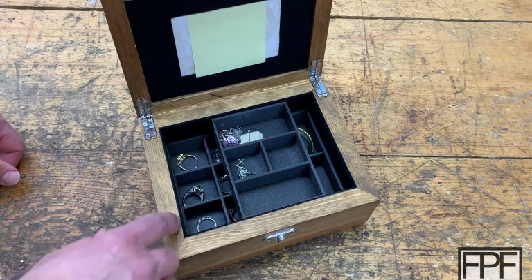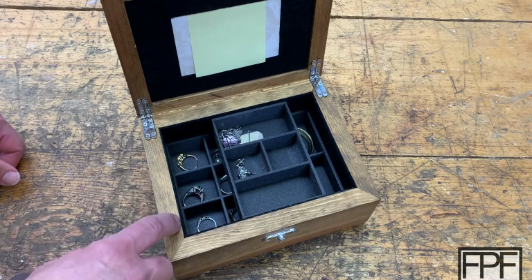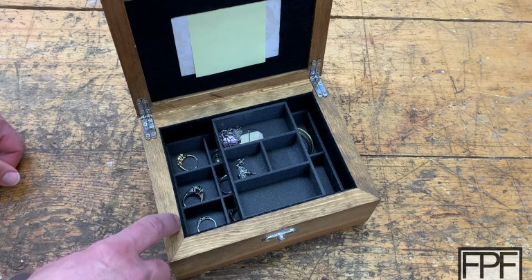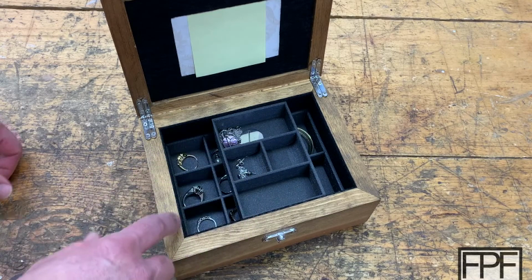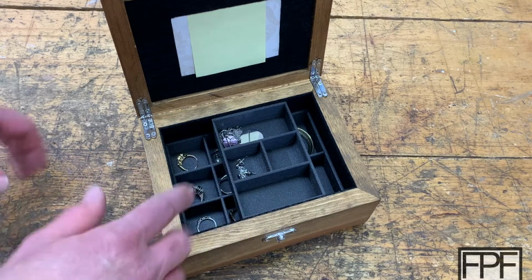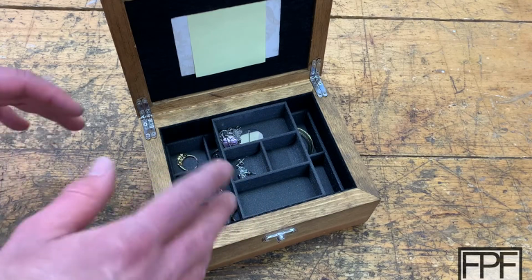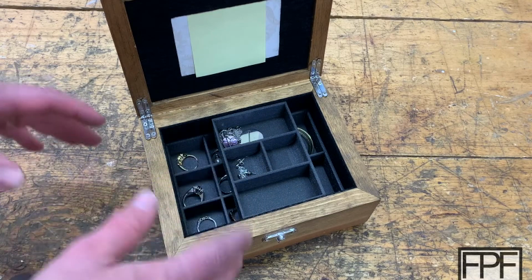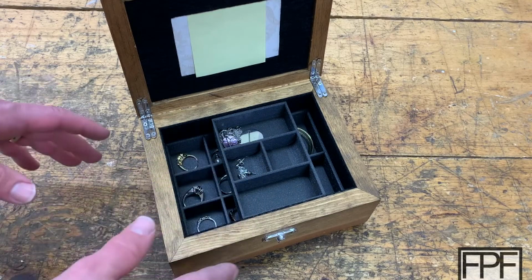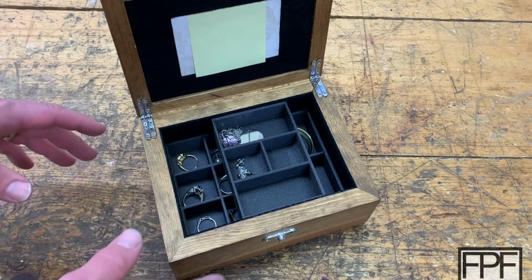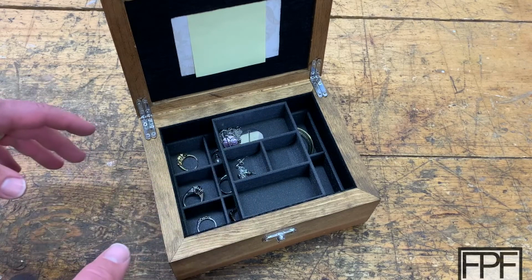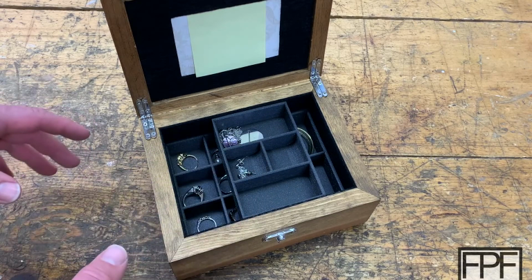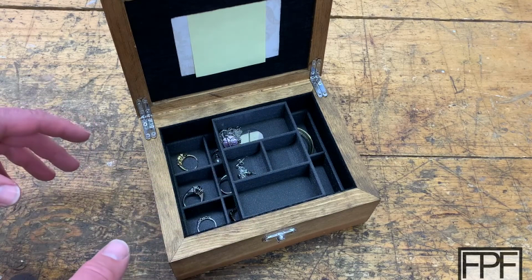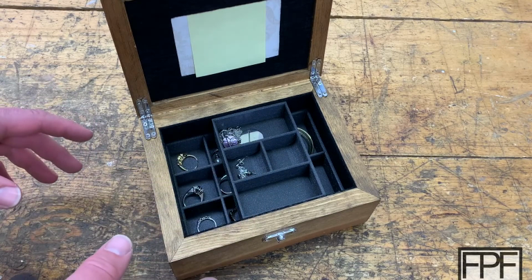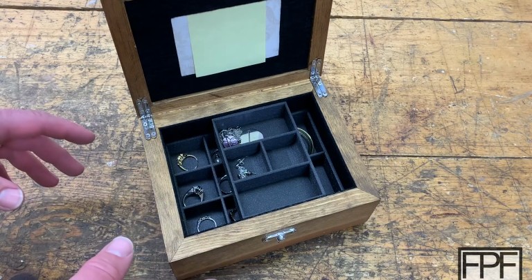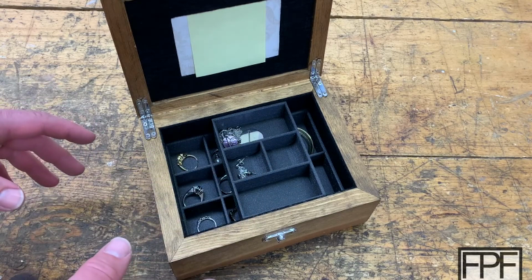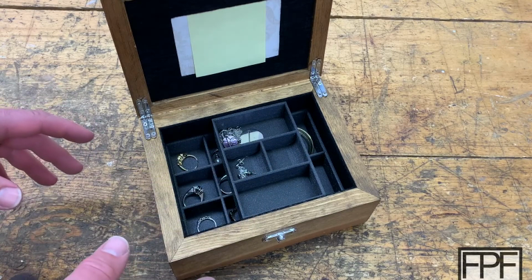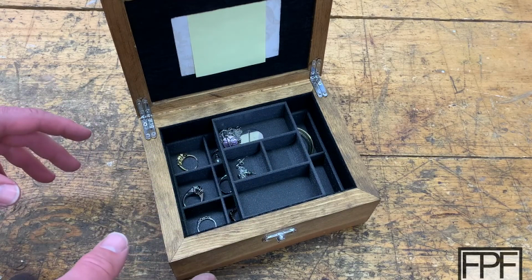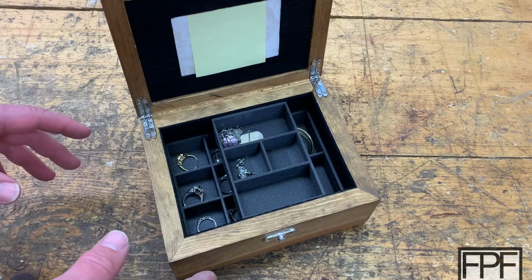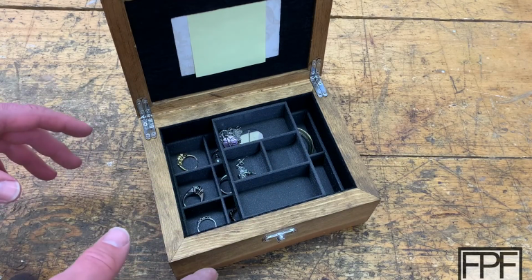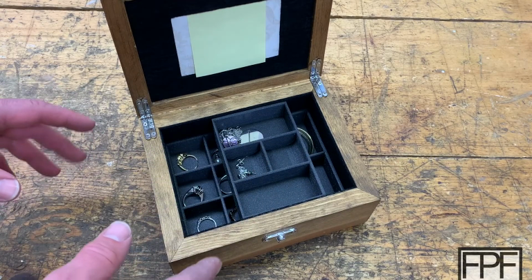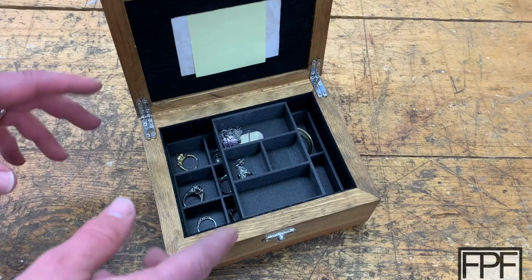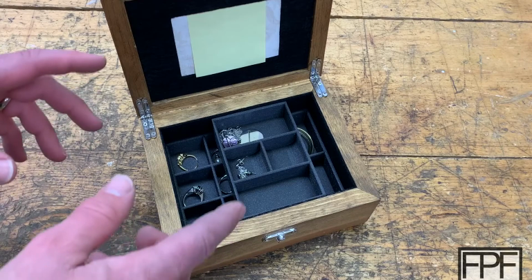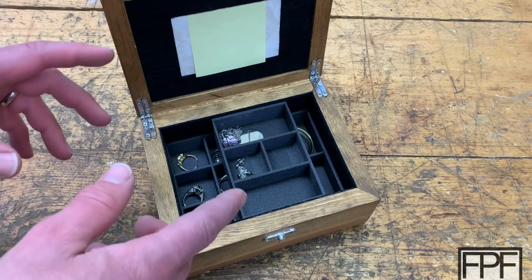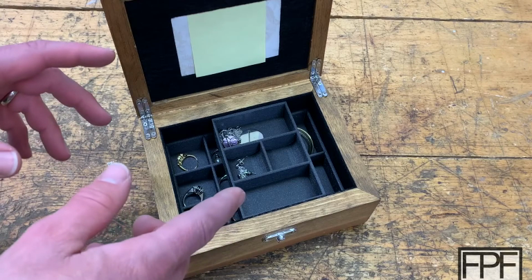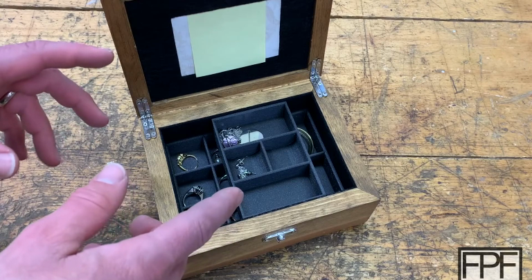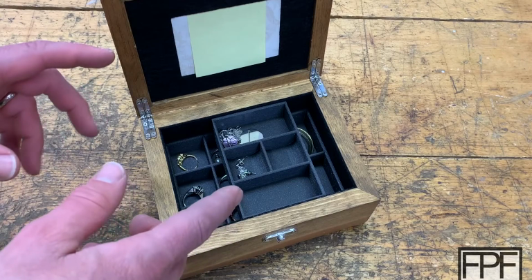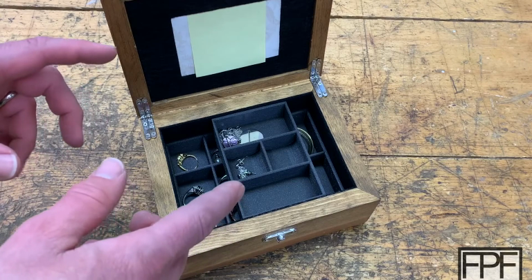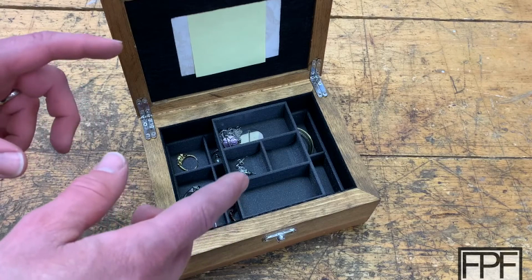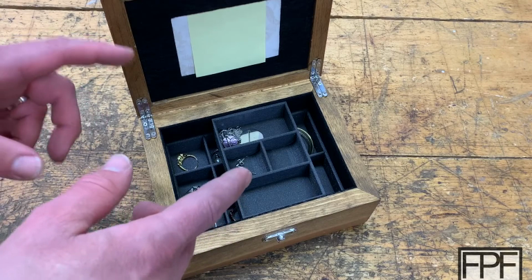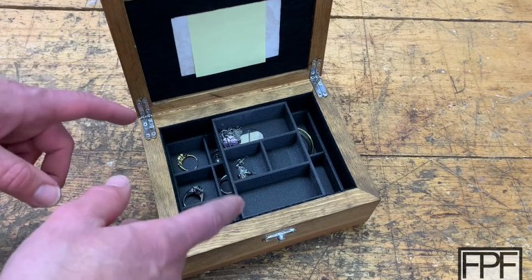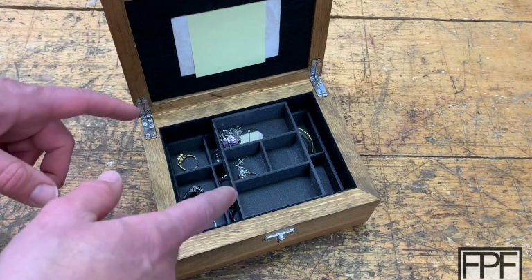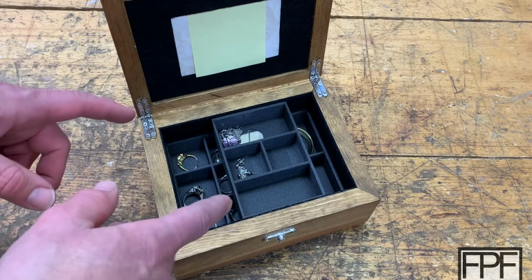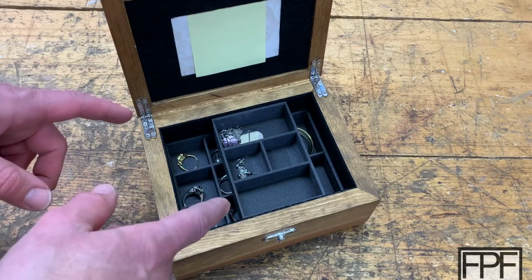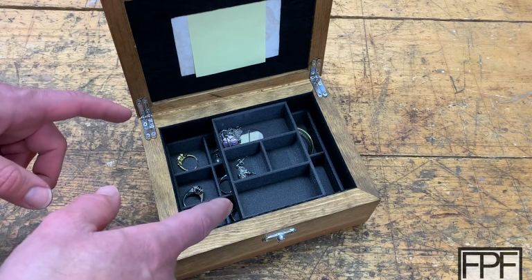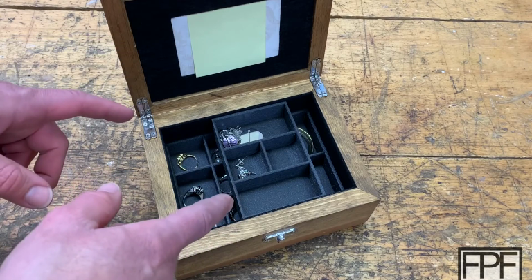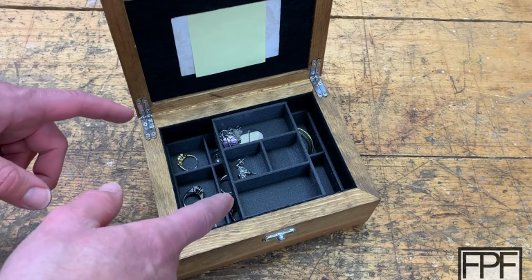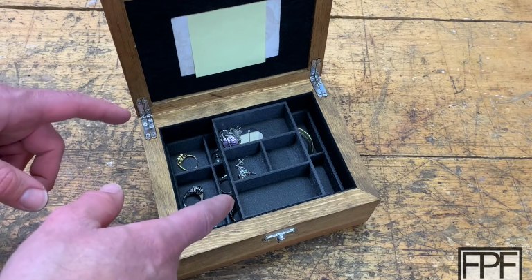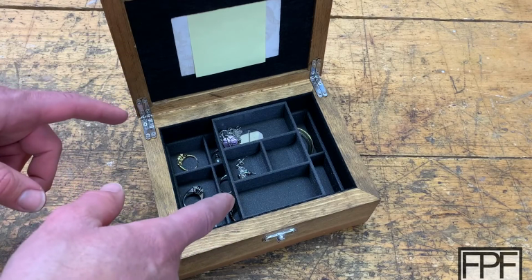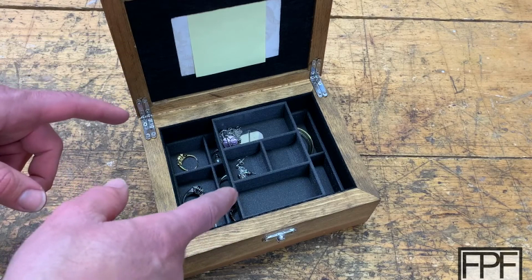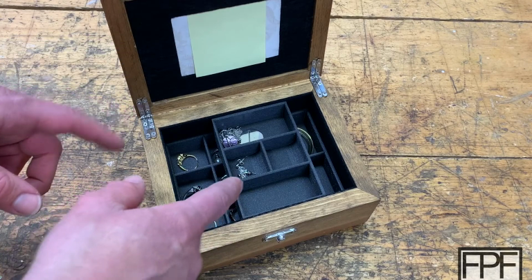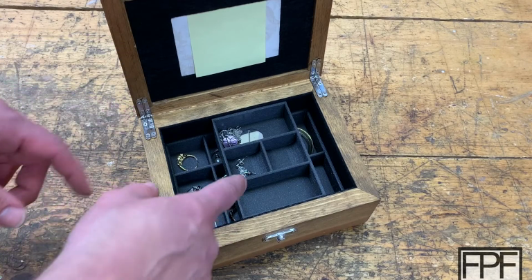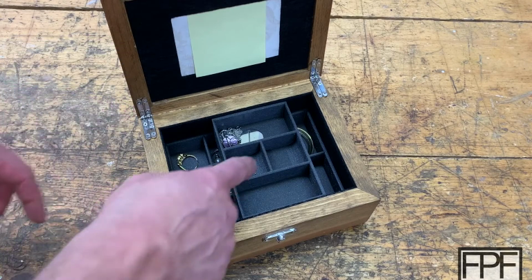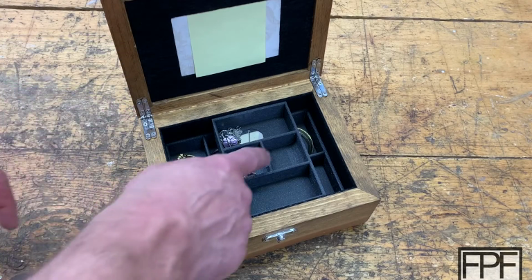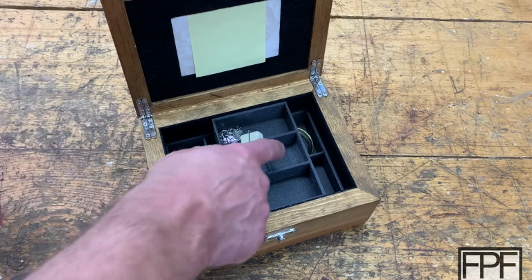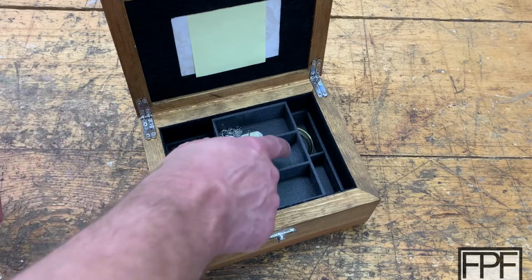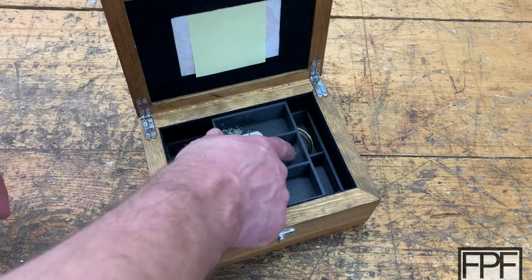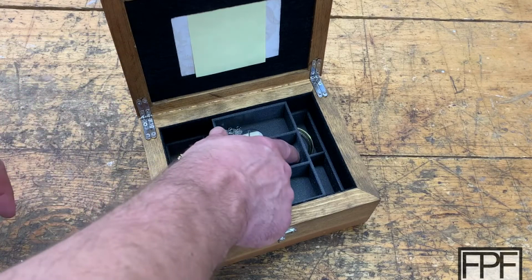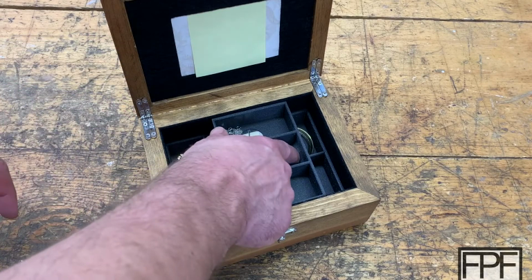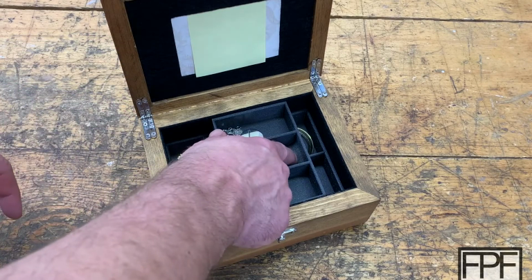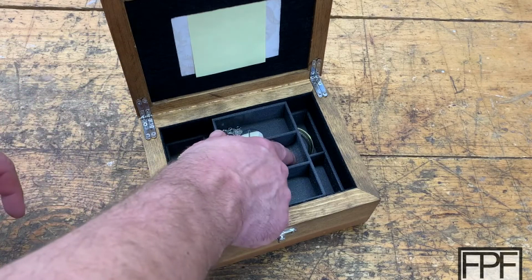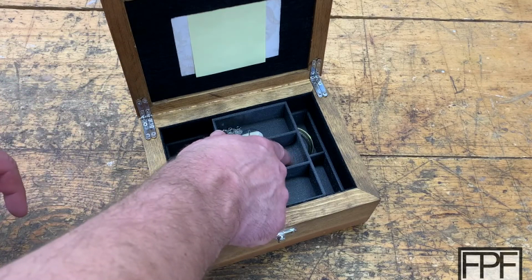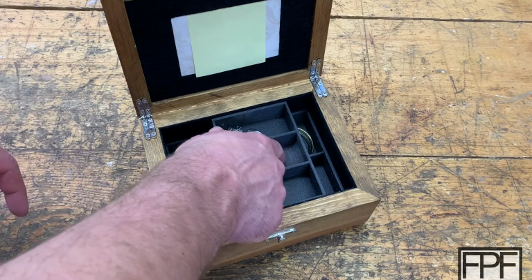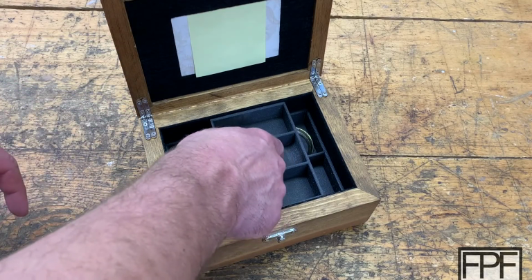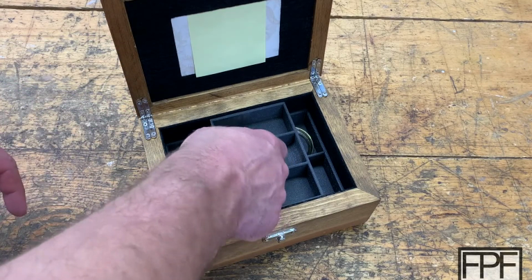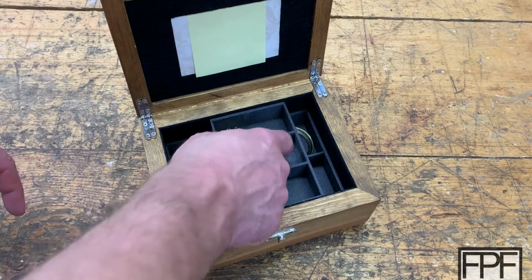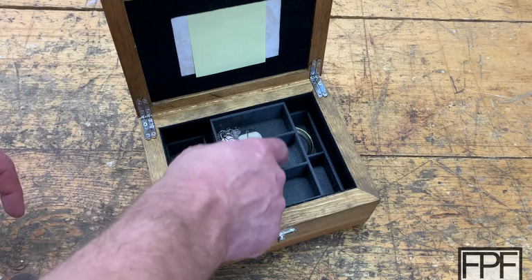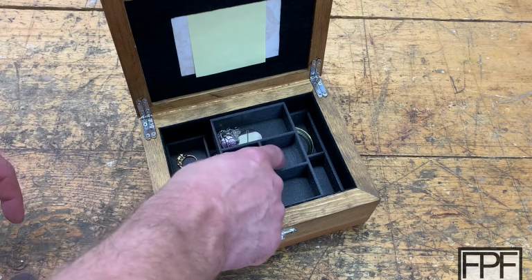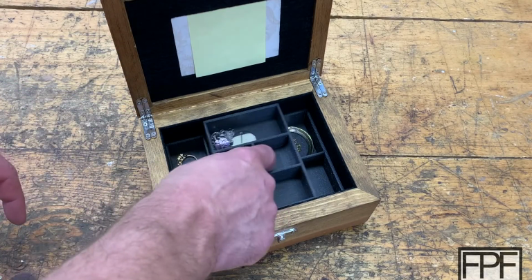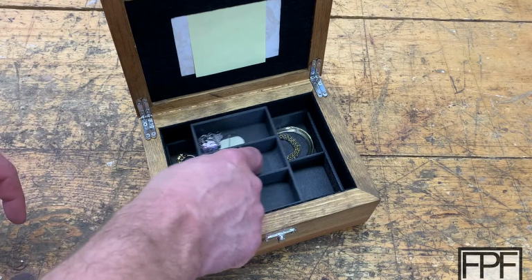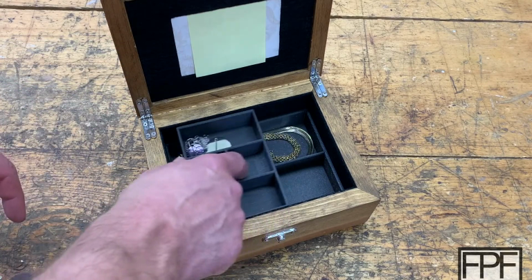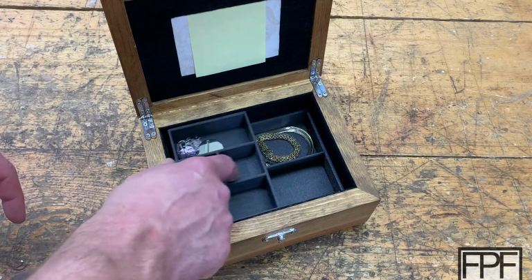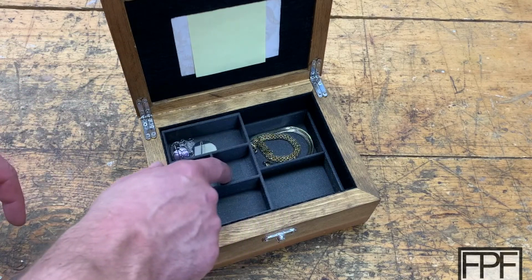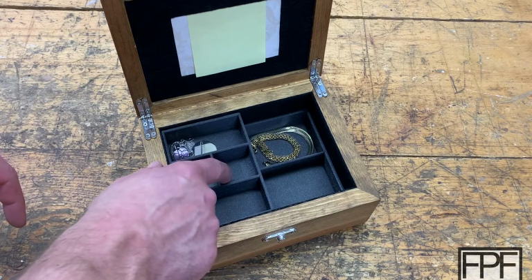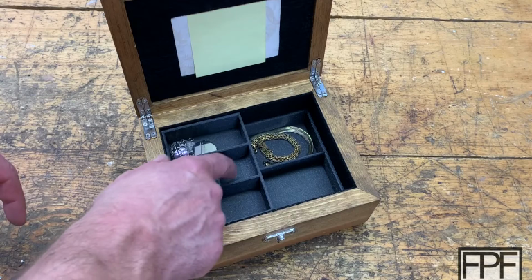Let's go take a look at the design for this and talk about some of the features, like these rounded bottoms here for picking items up.